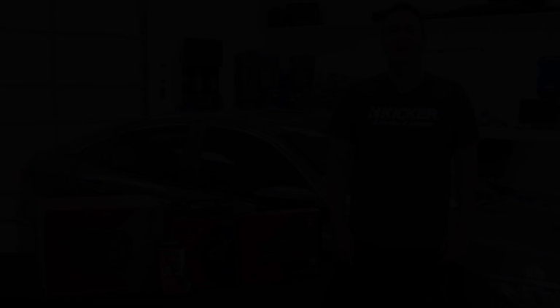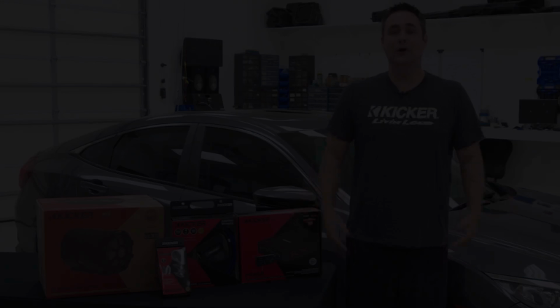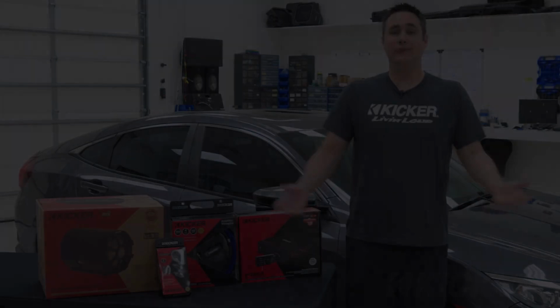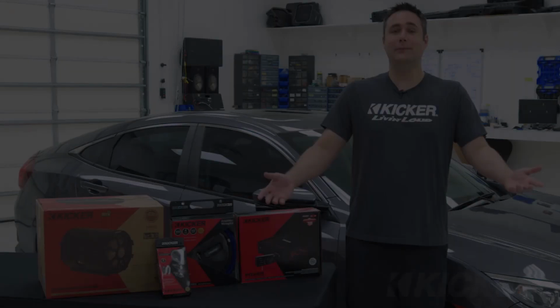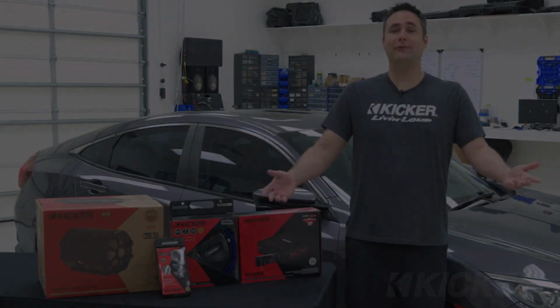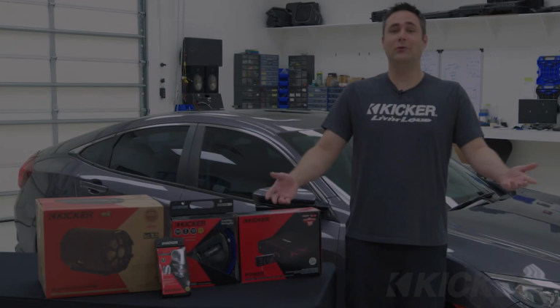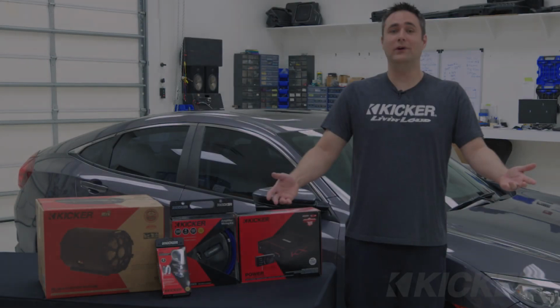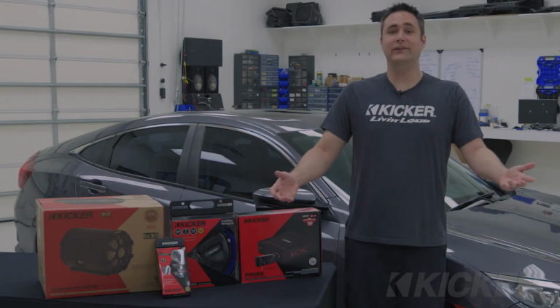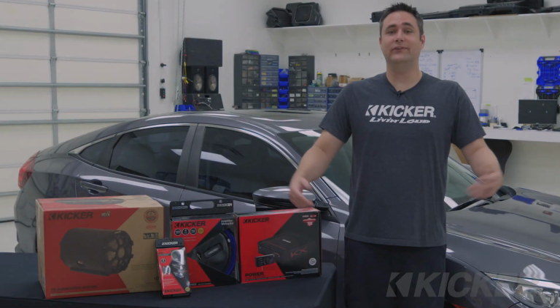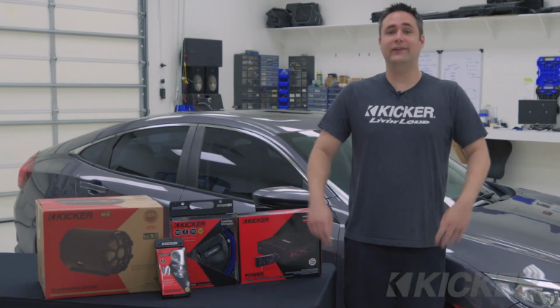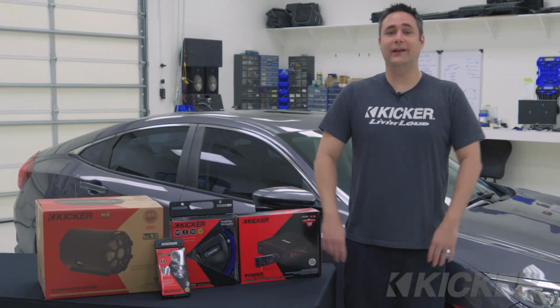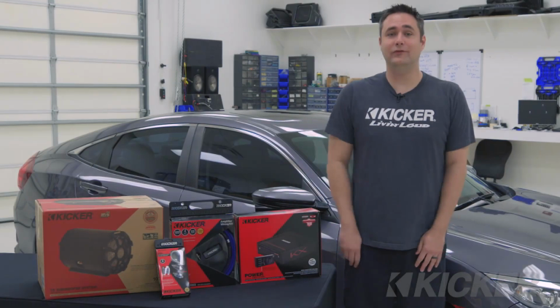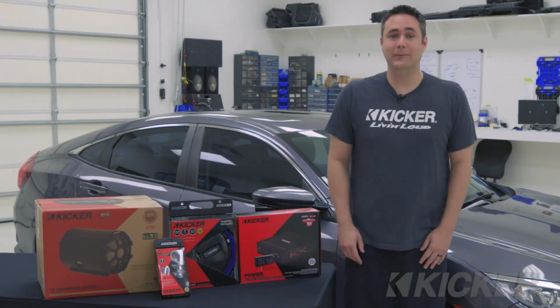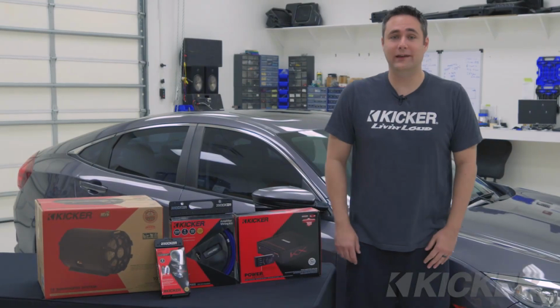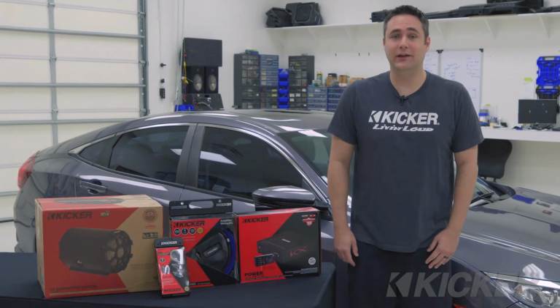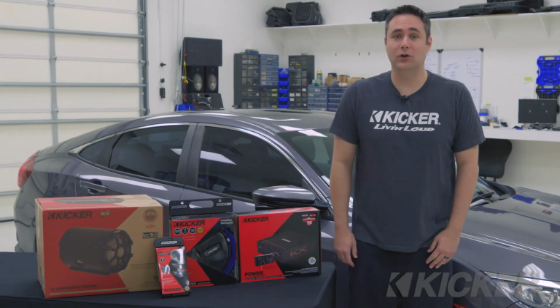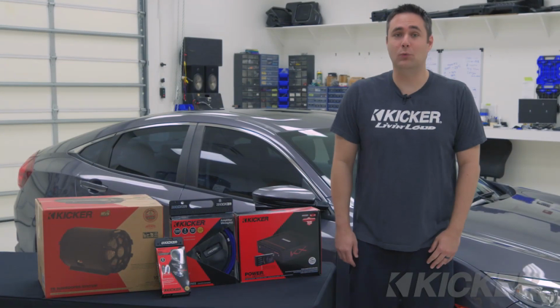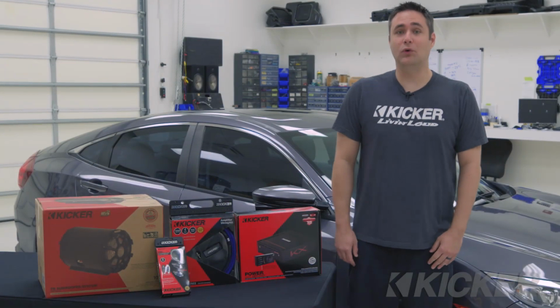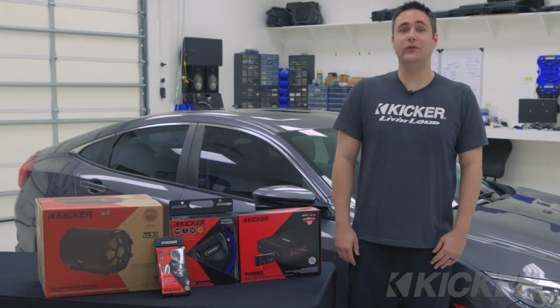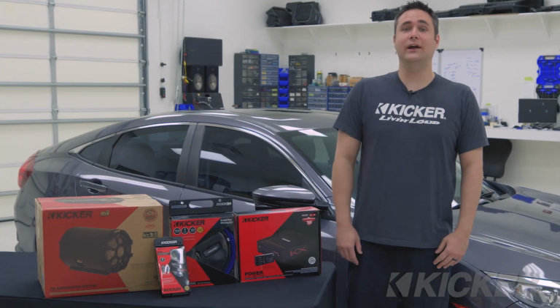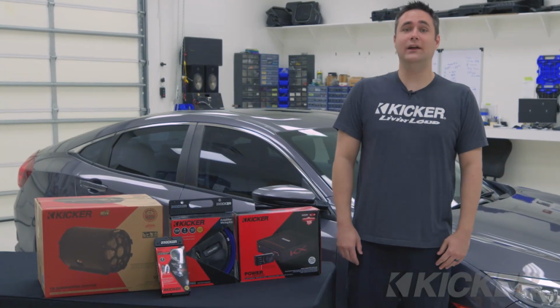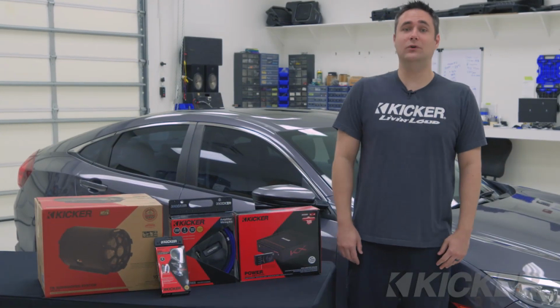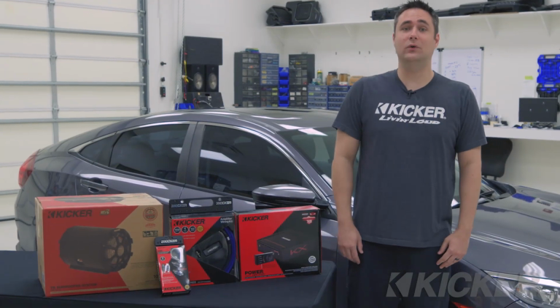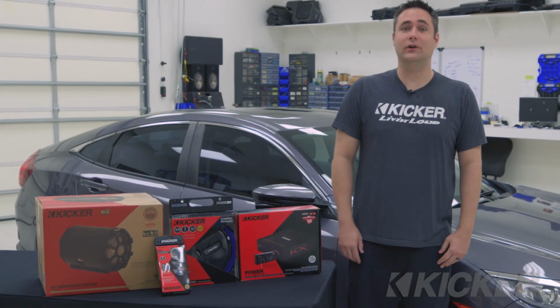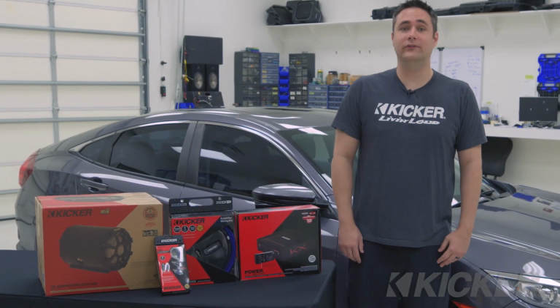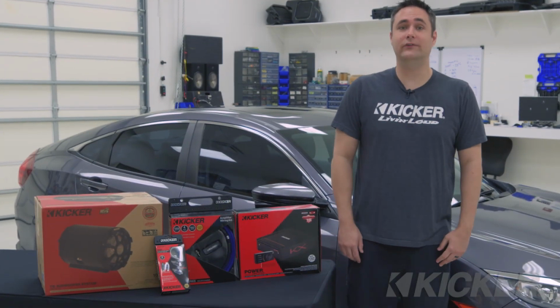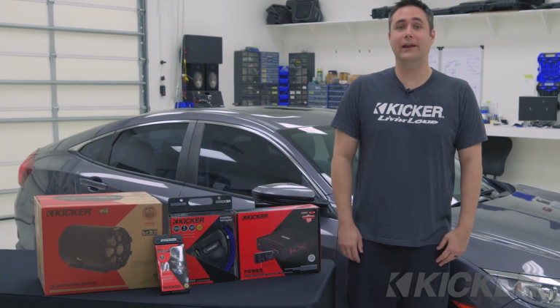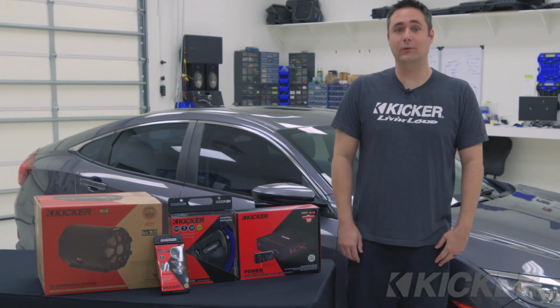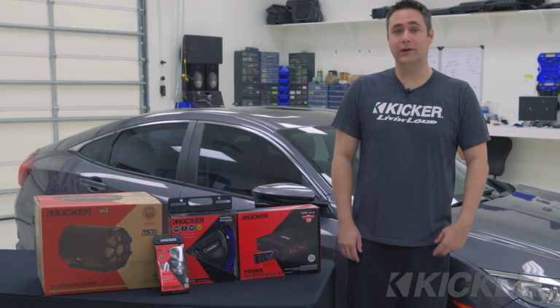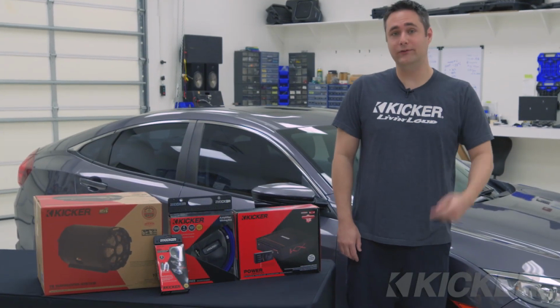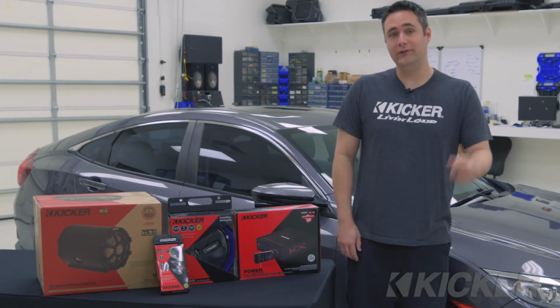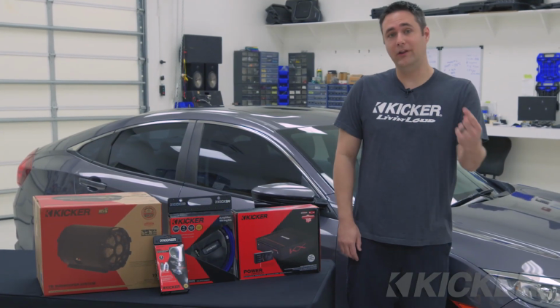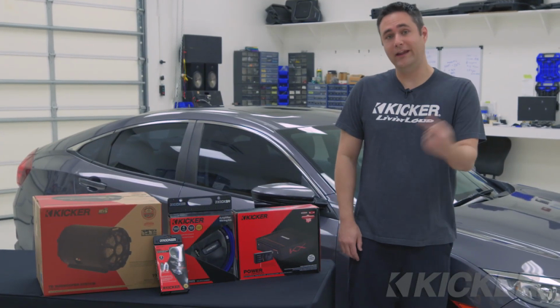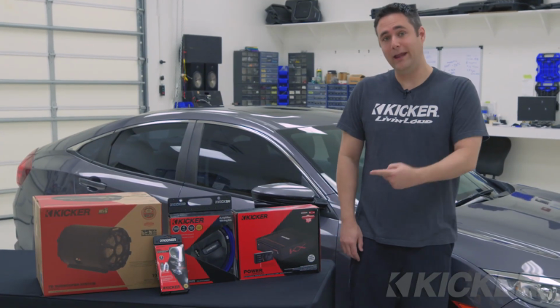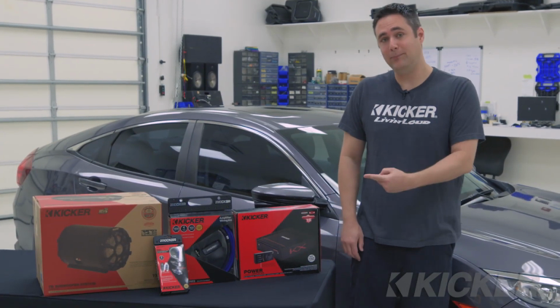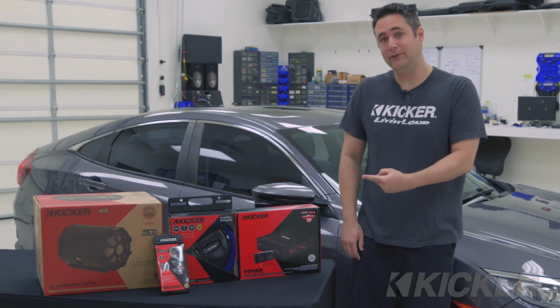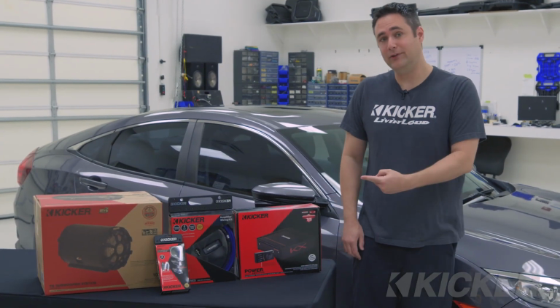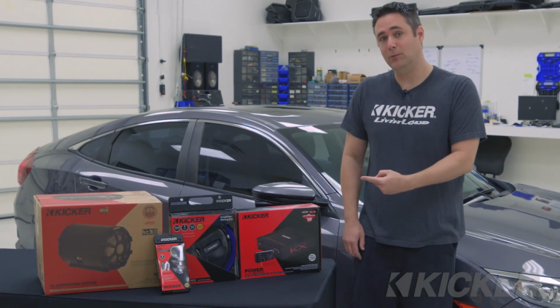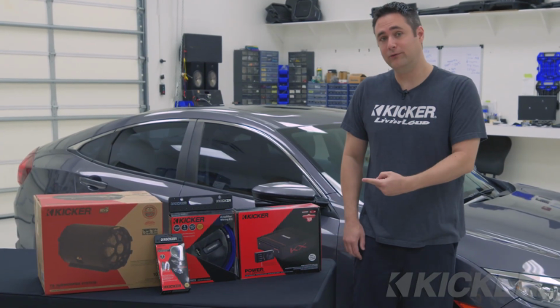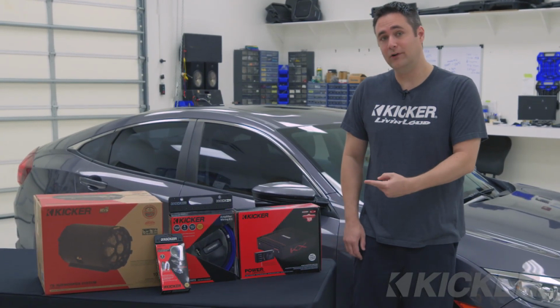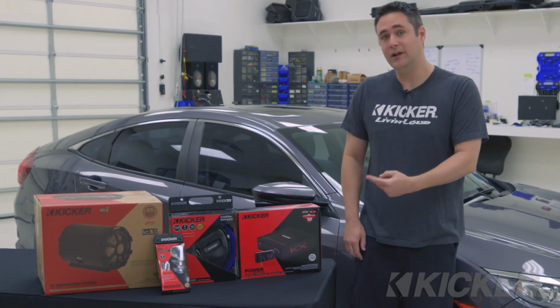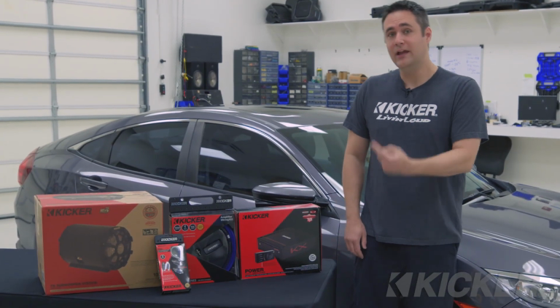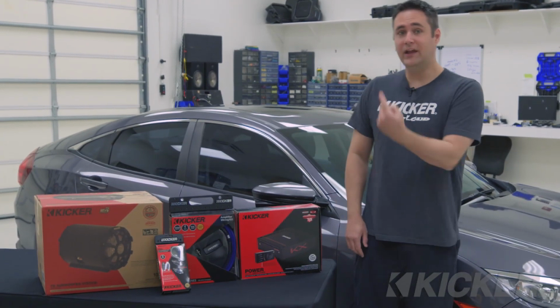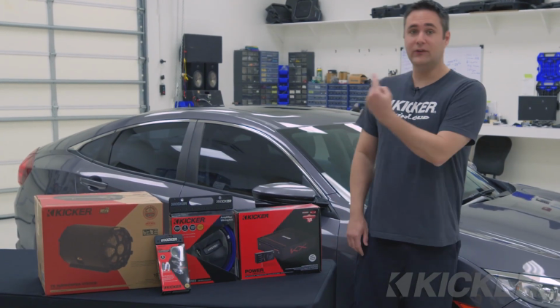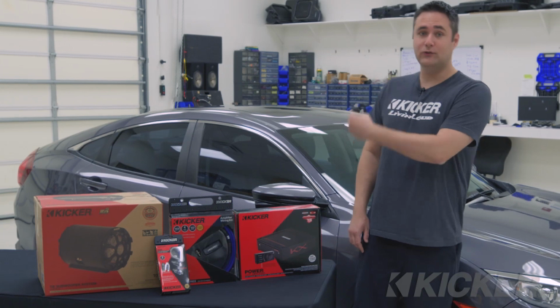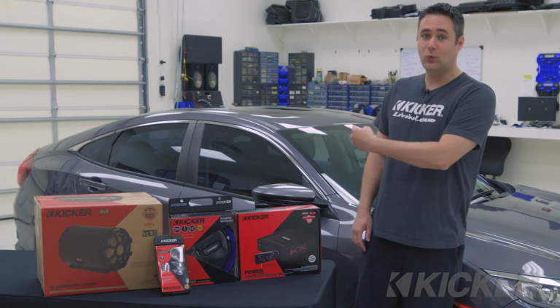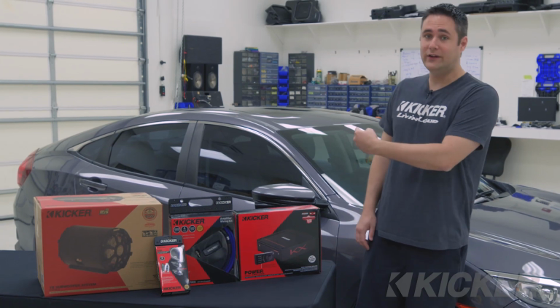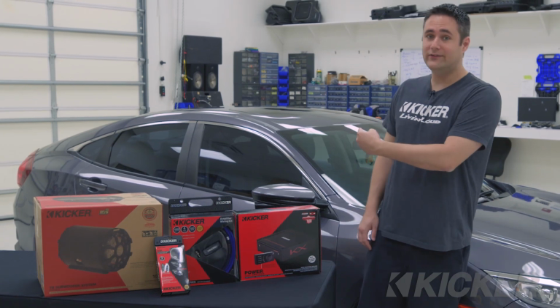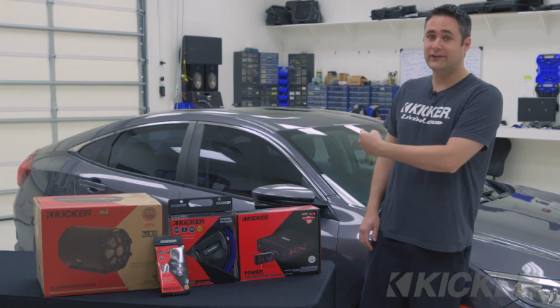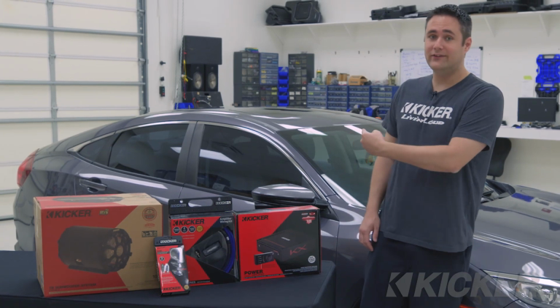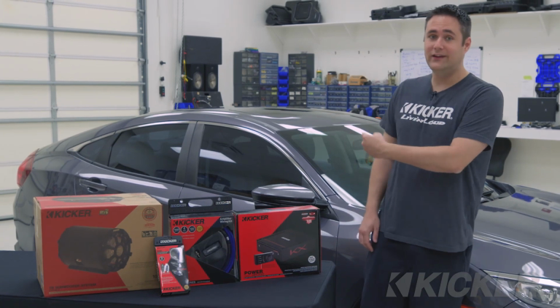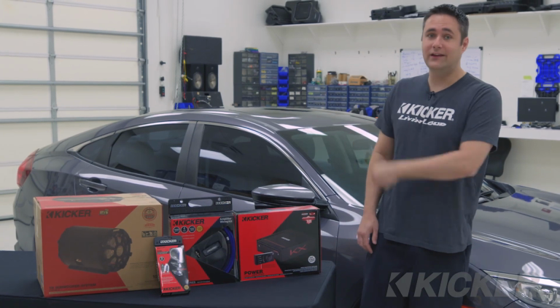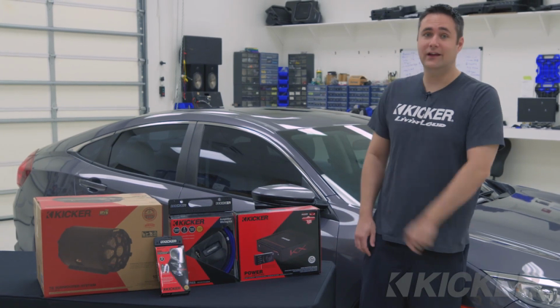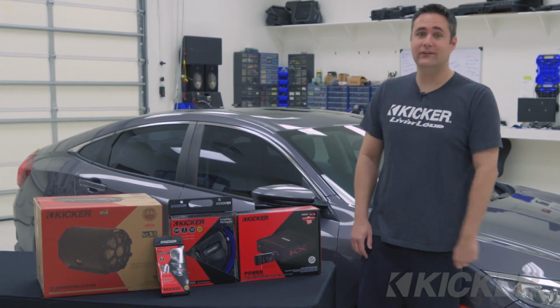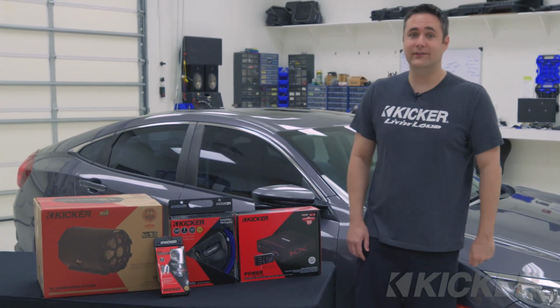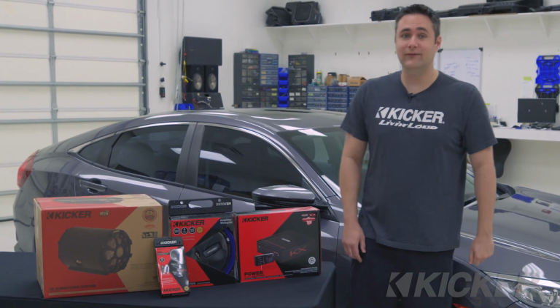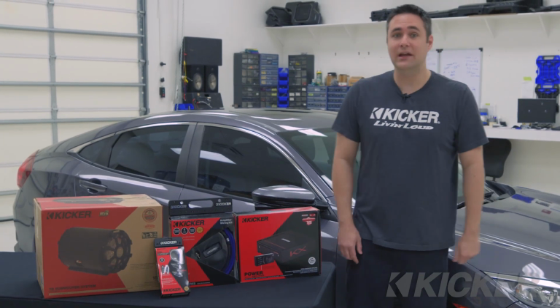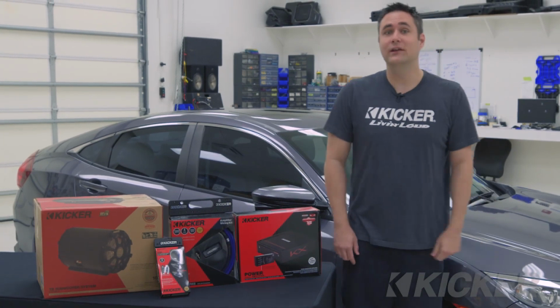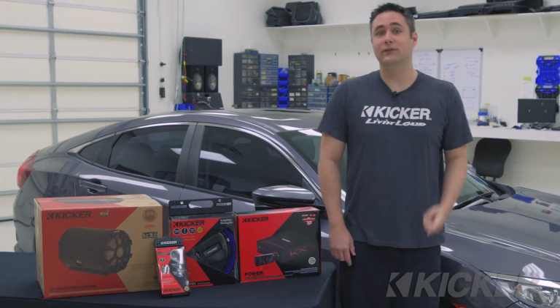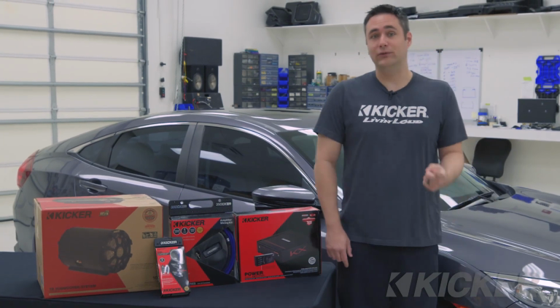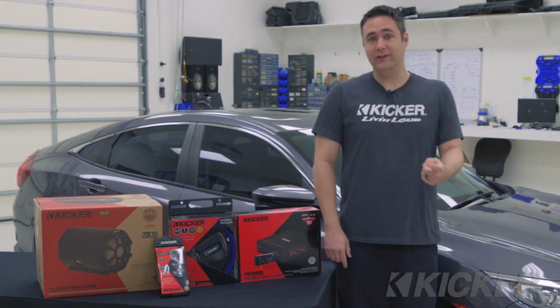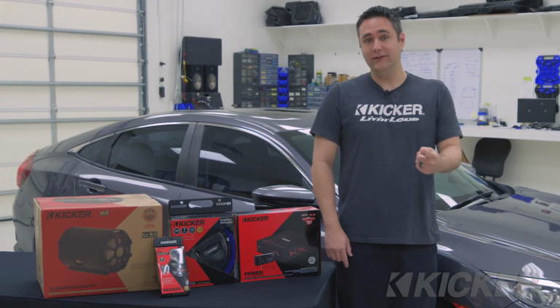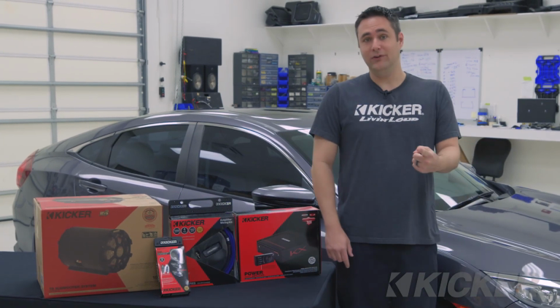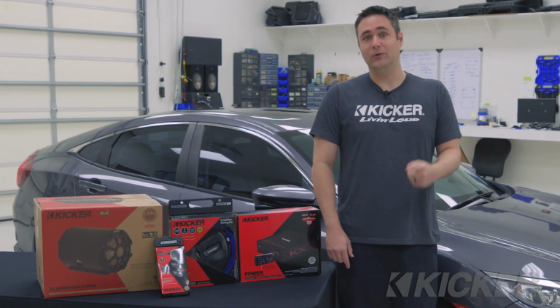What's up everyone? This is Ken from the KICKER World Headquarters. Today we're going to install an amp and subwoofer in this 2016 Honda Civic, so stay tuned.